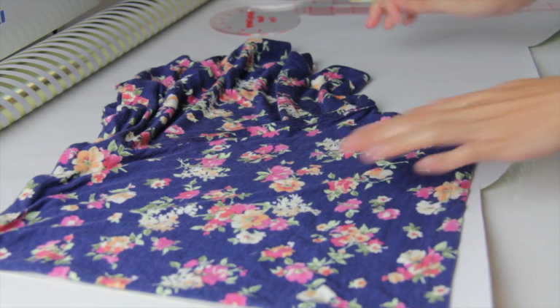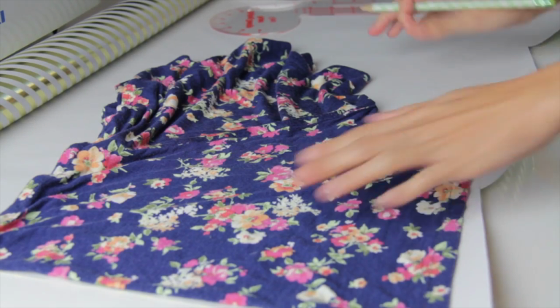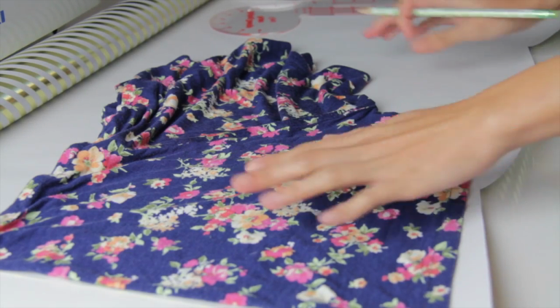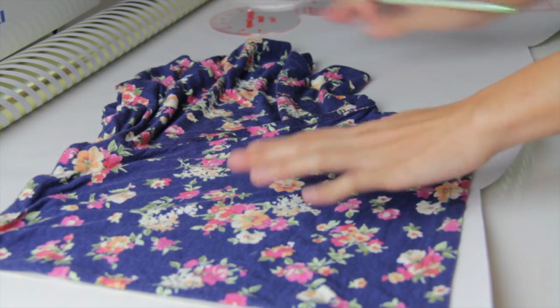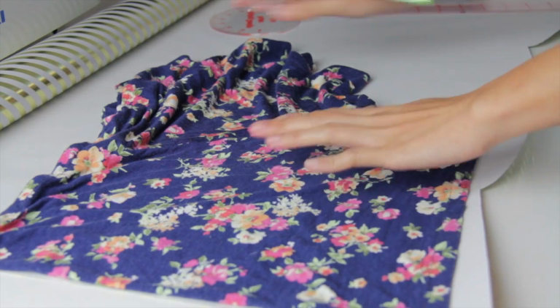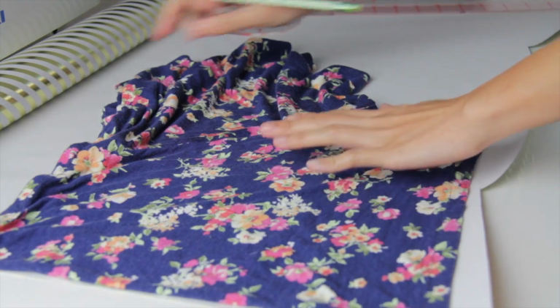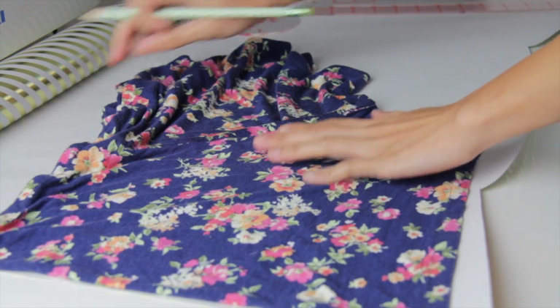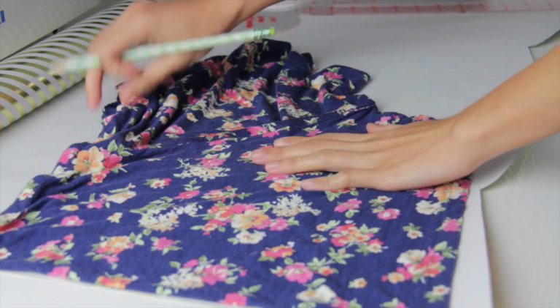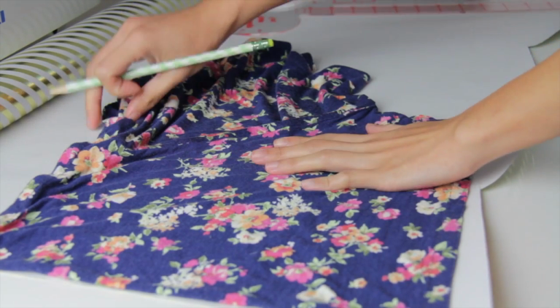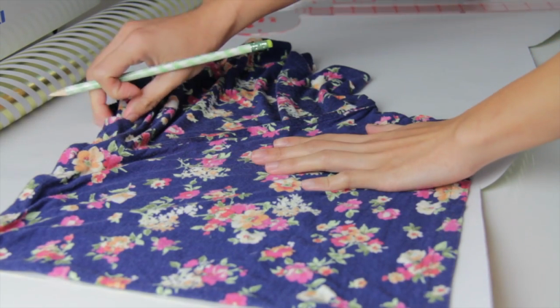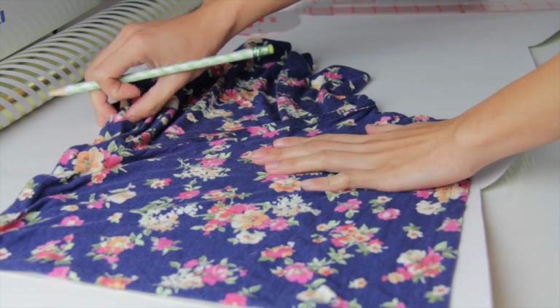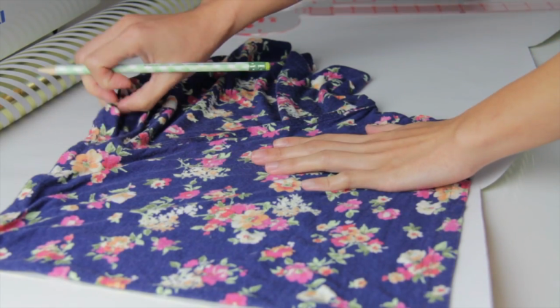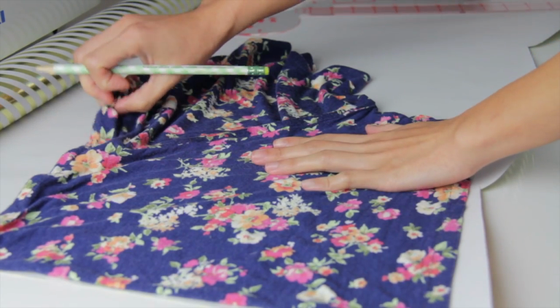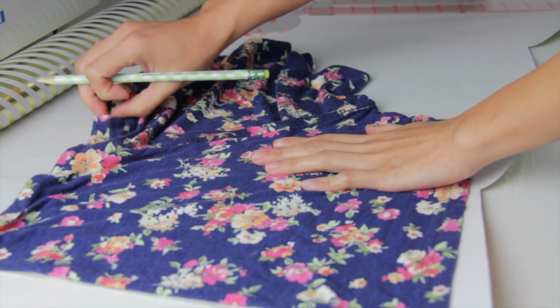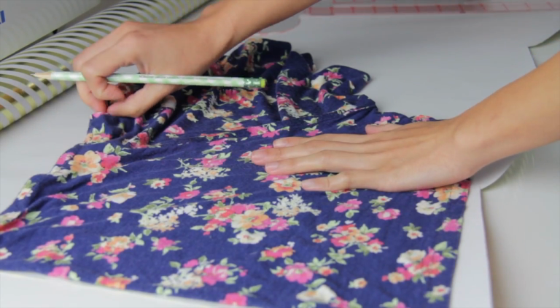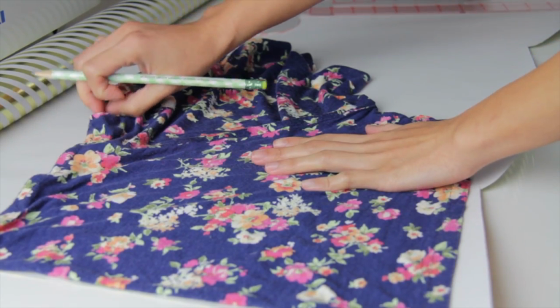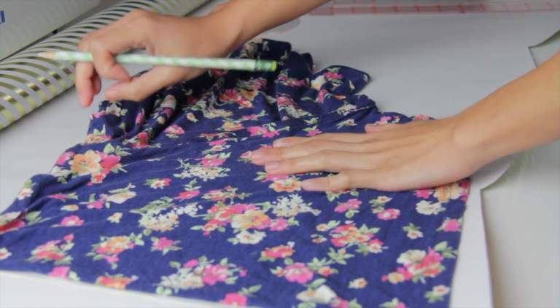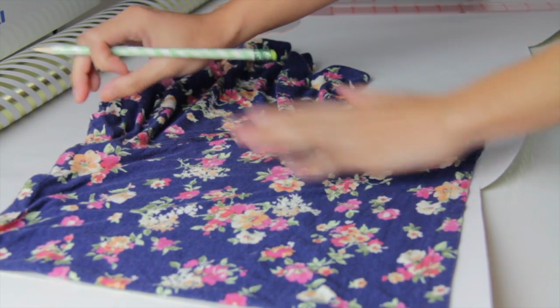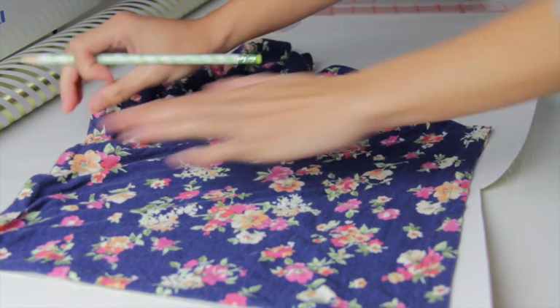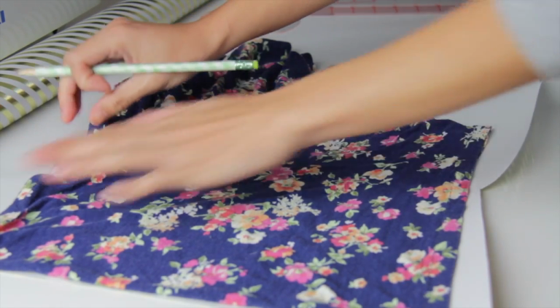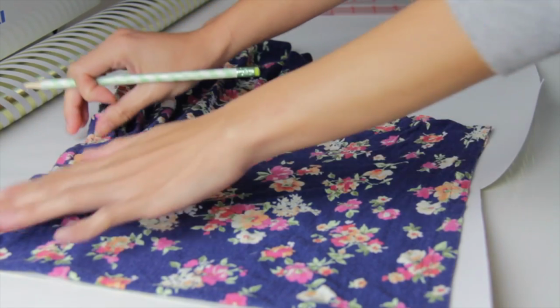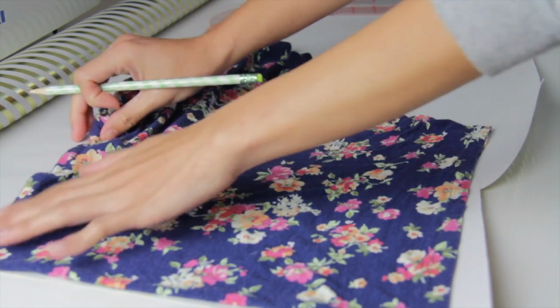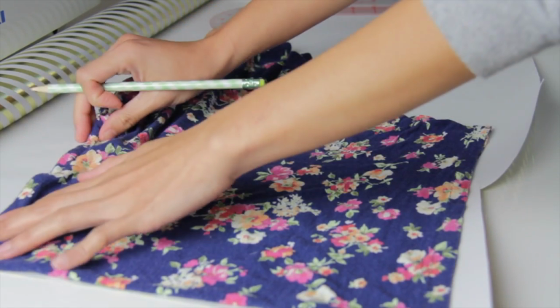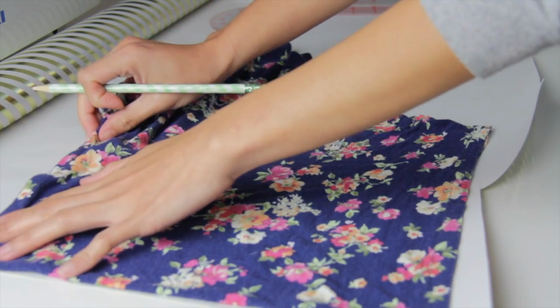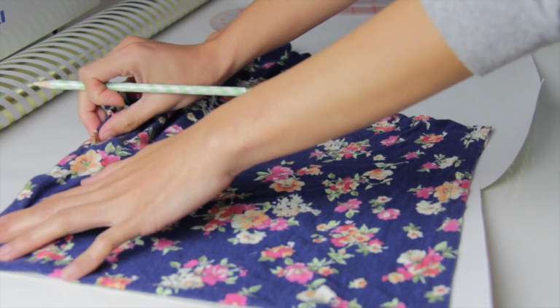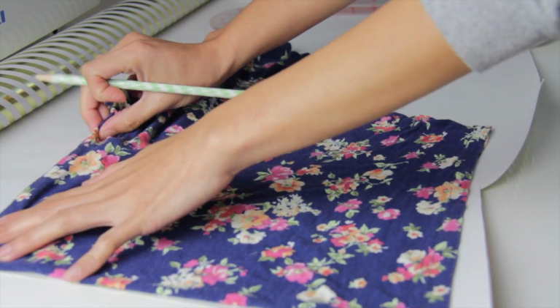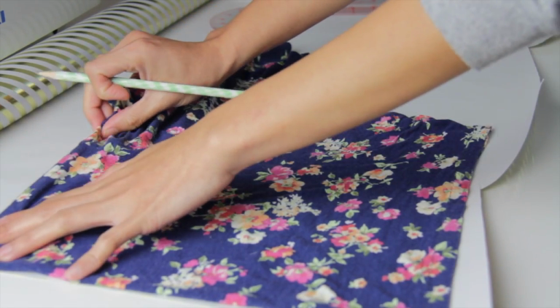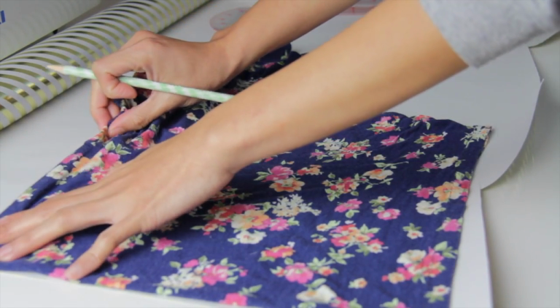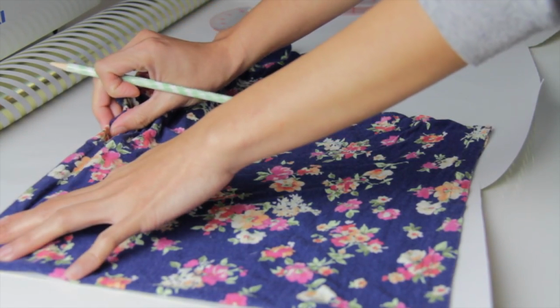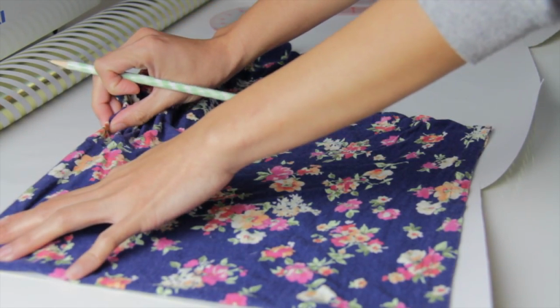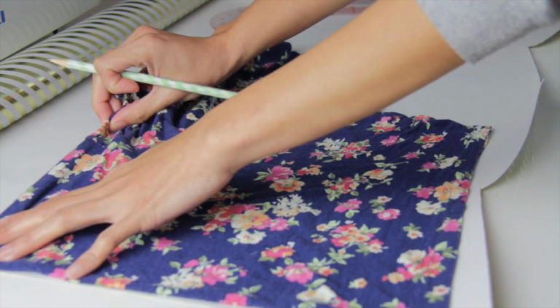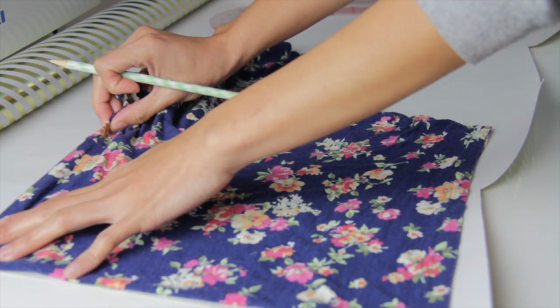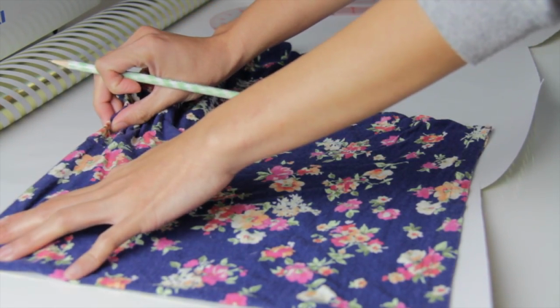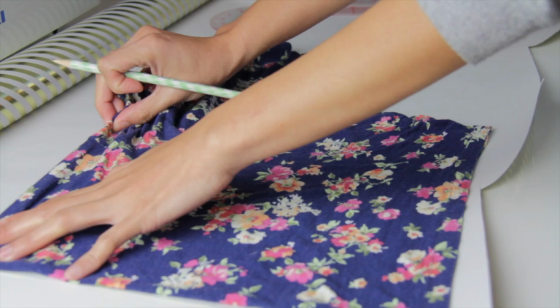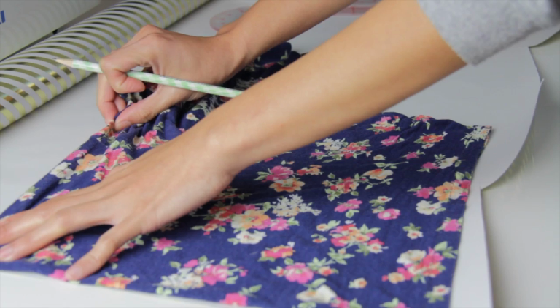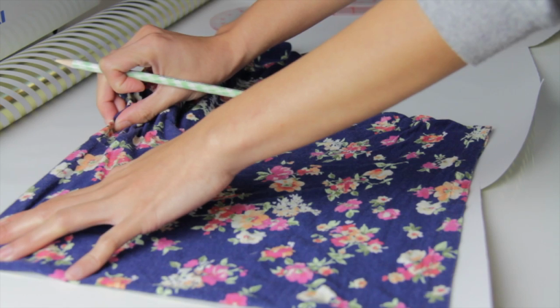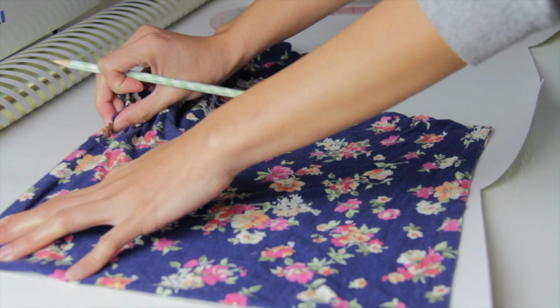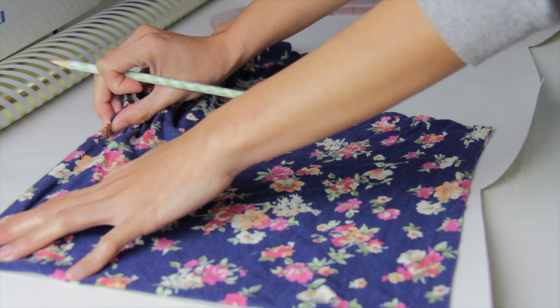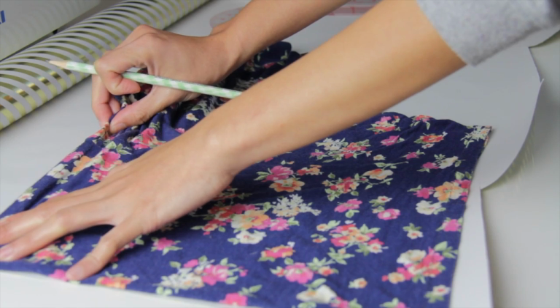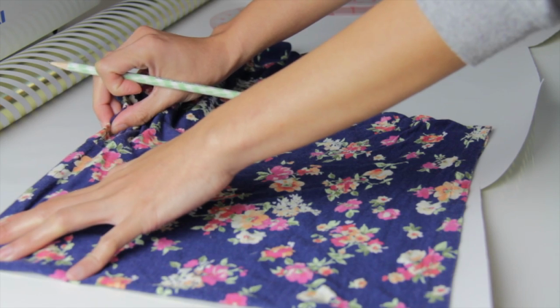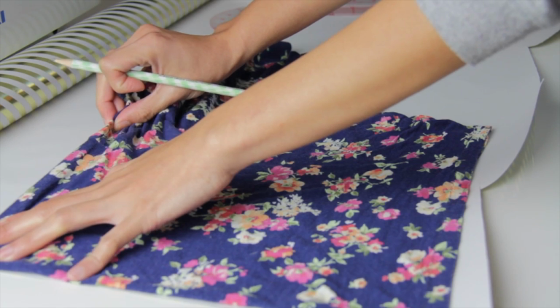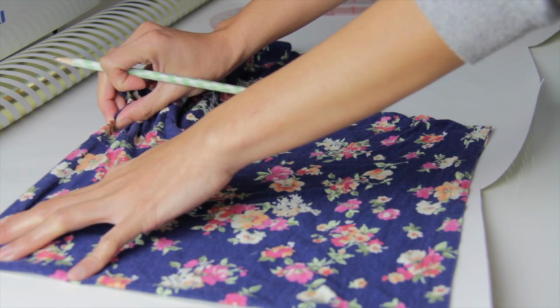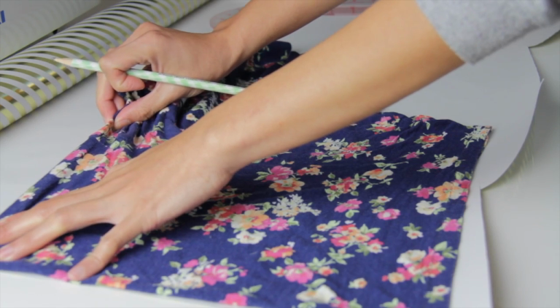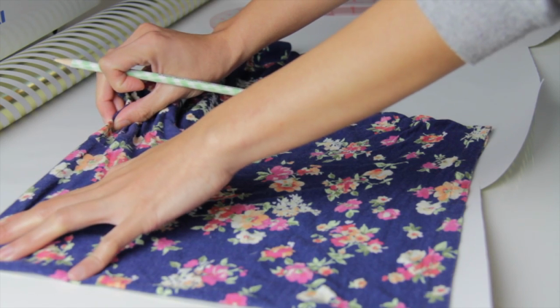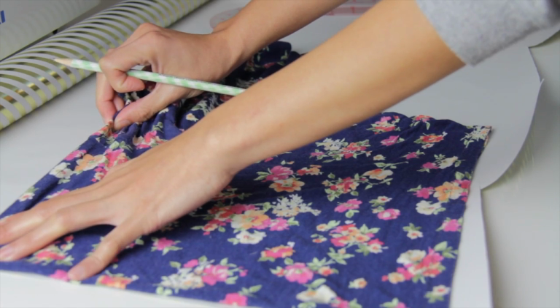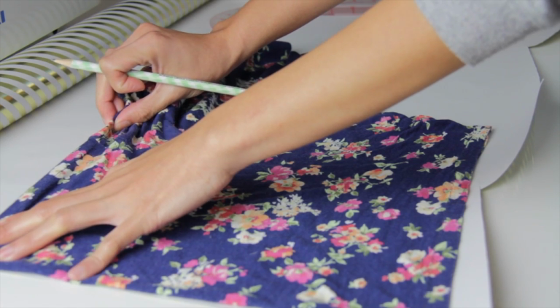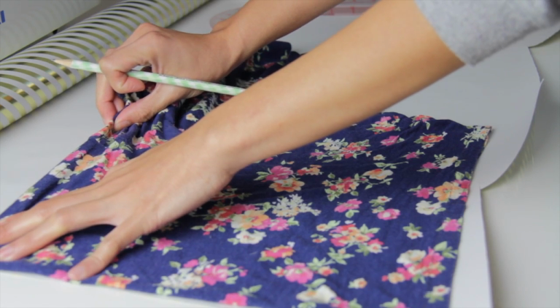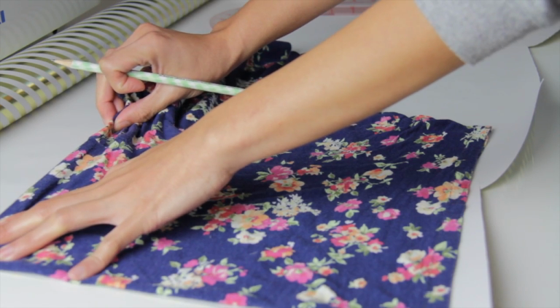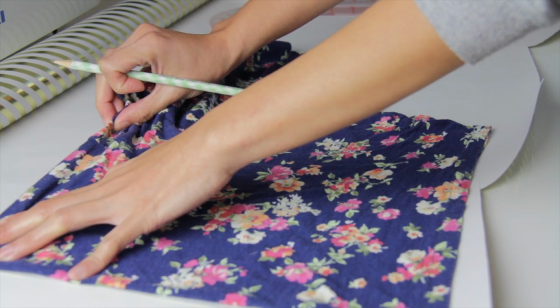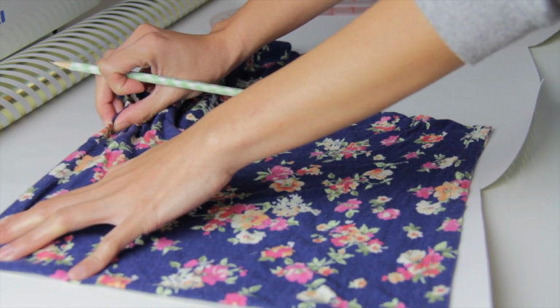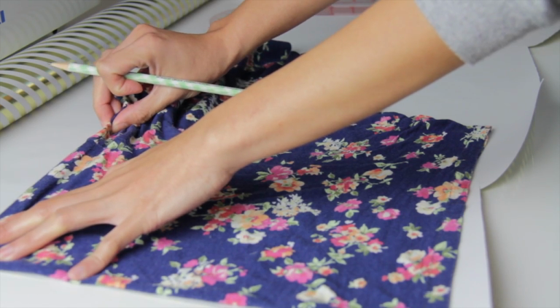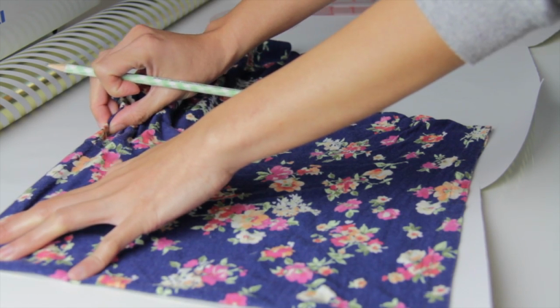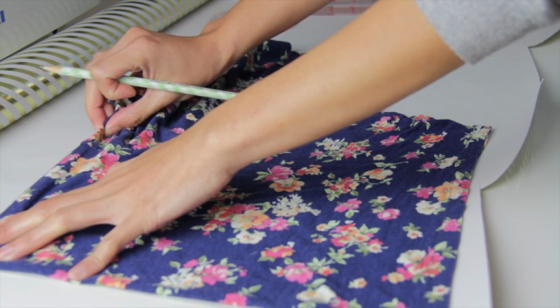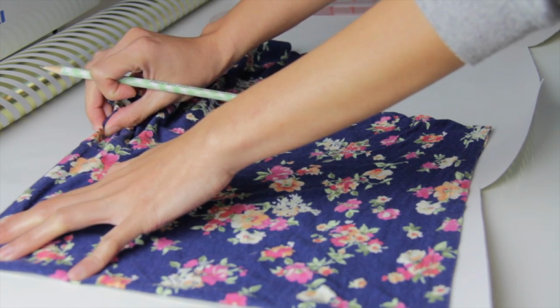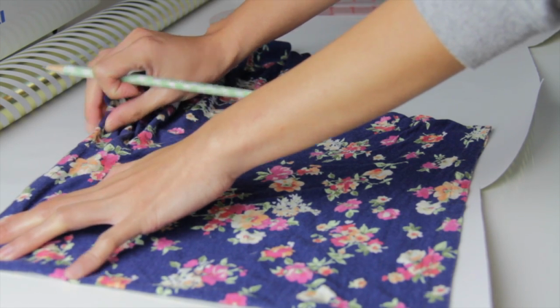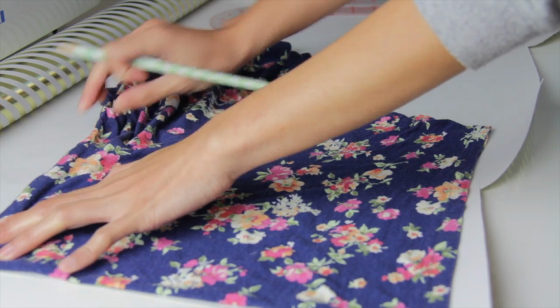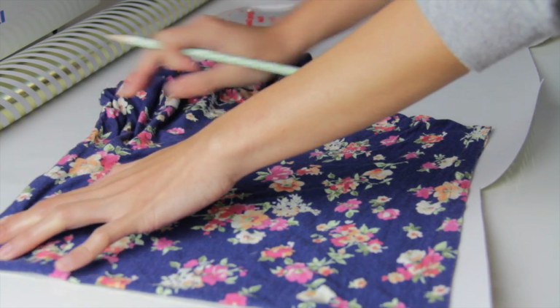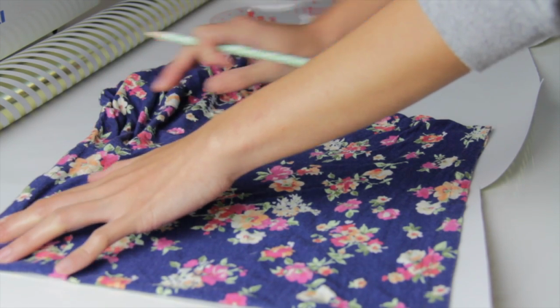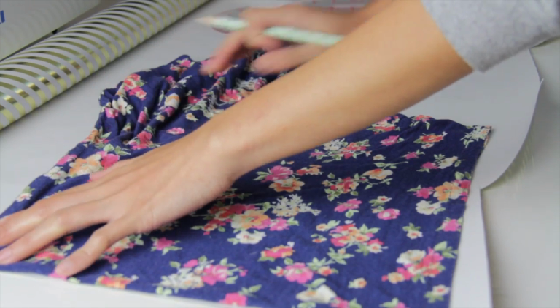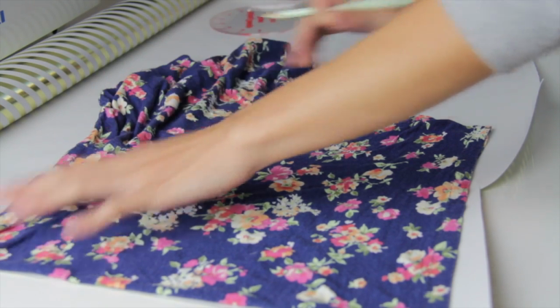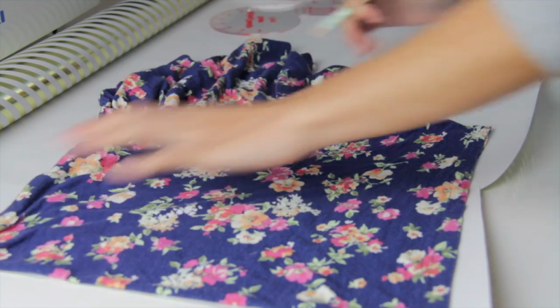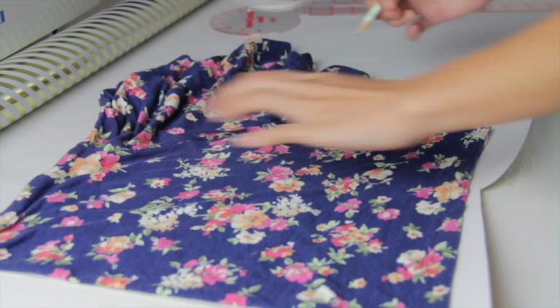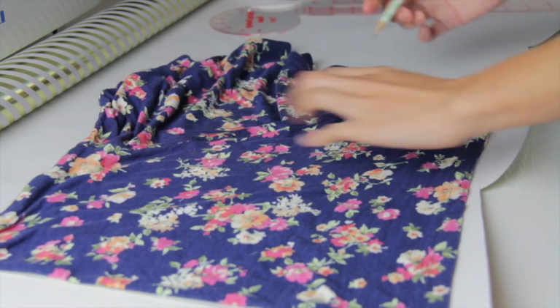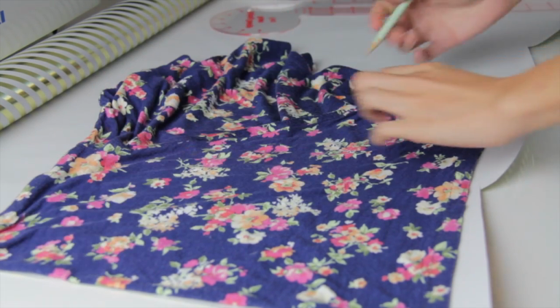First I am going to make a pattern using the shorts that I already have. I'm just basically tracing it.